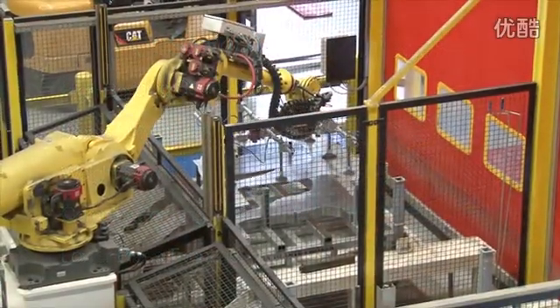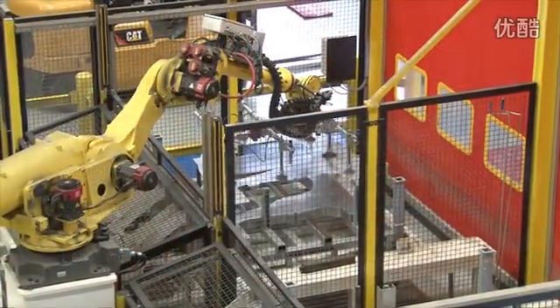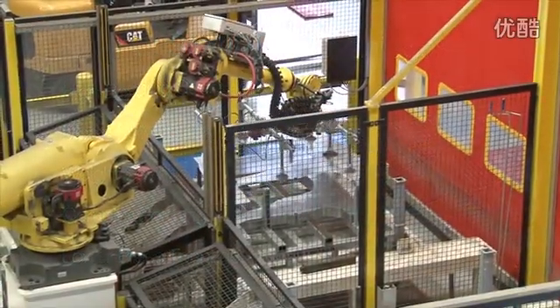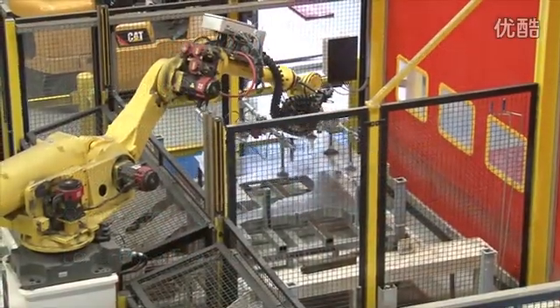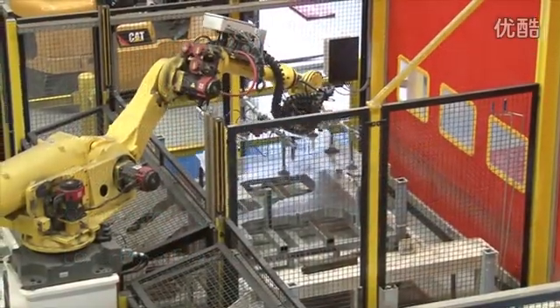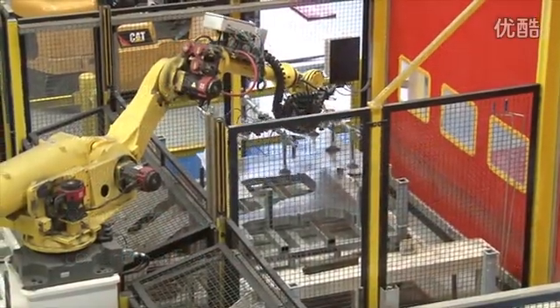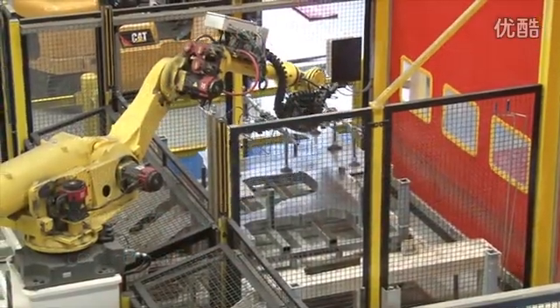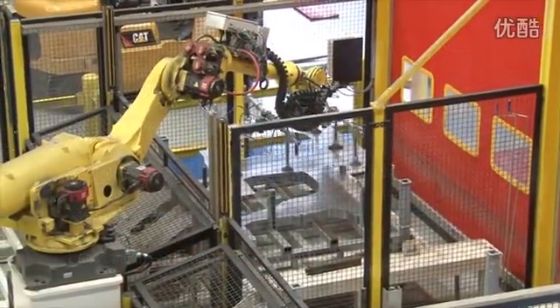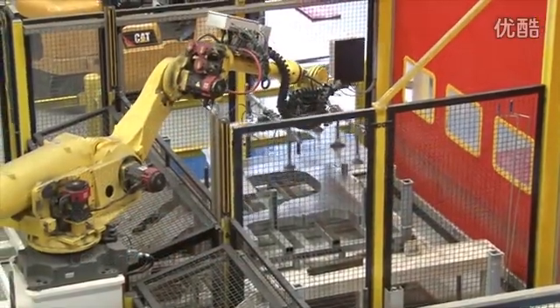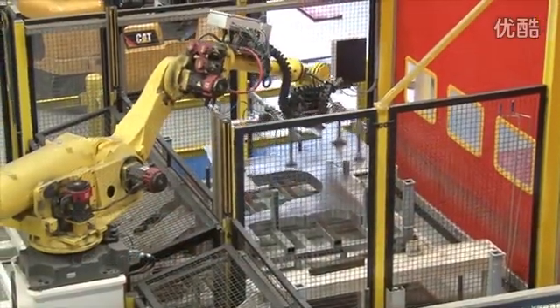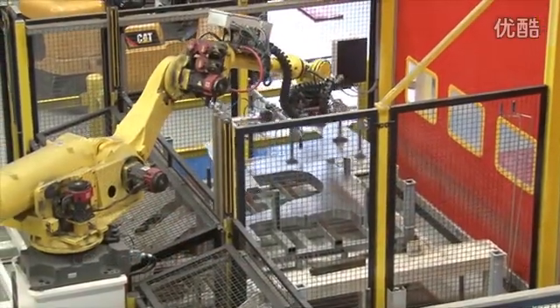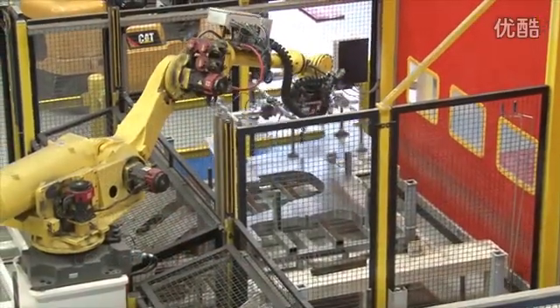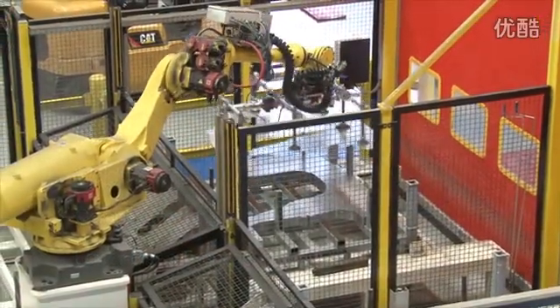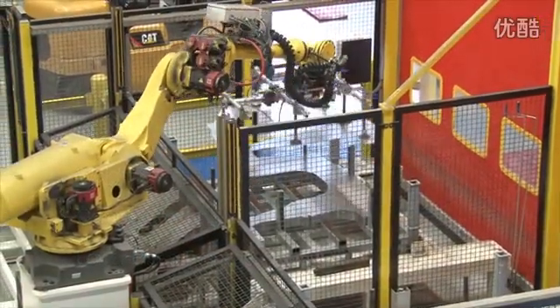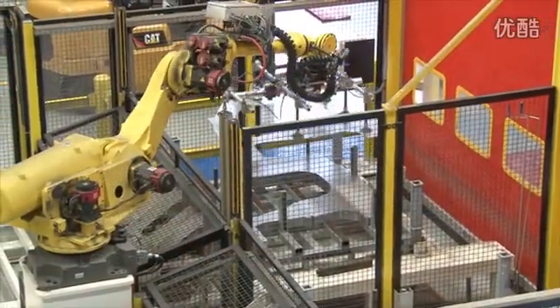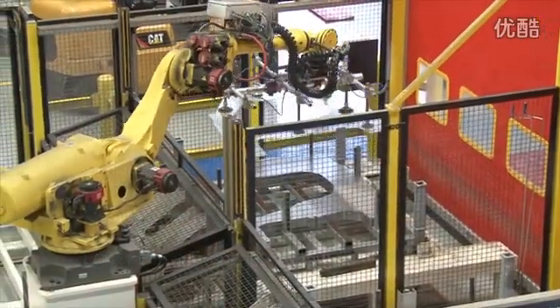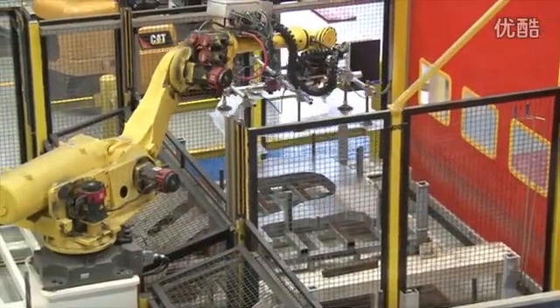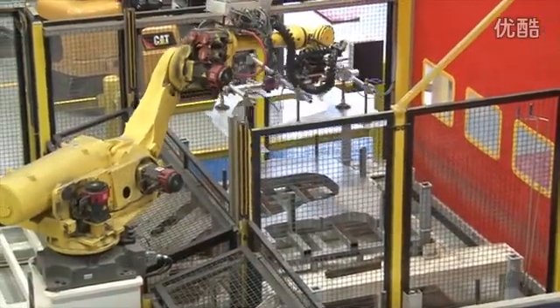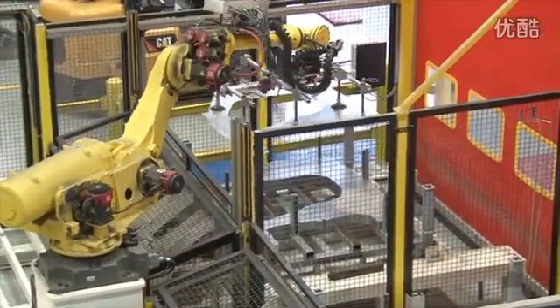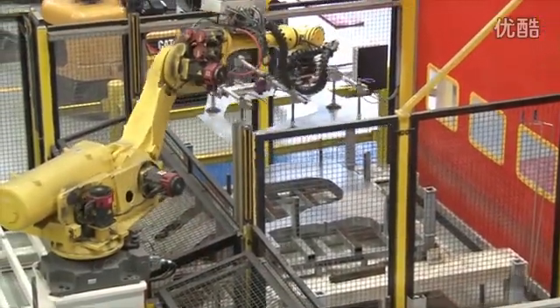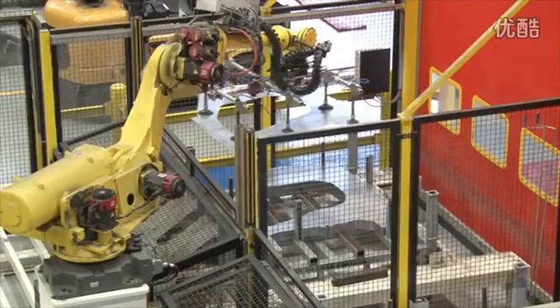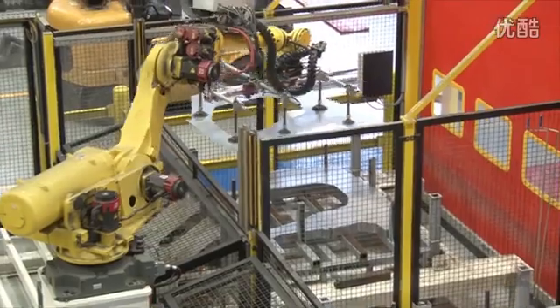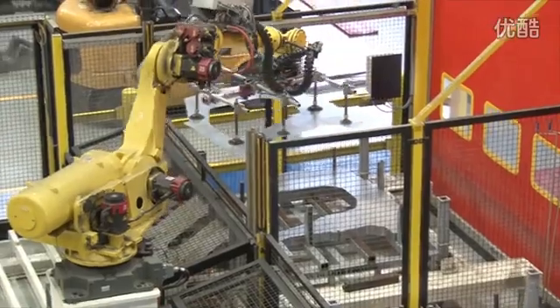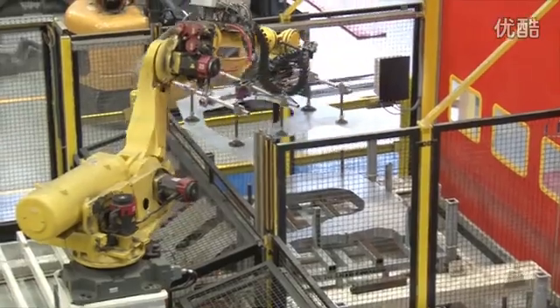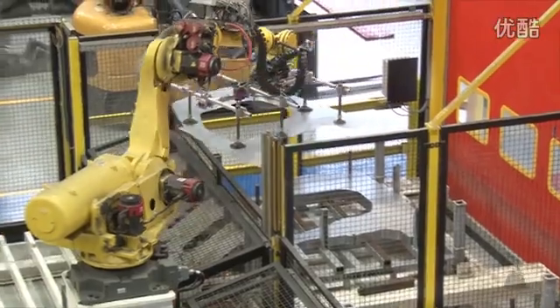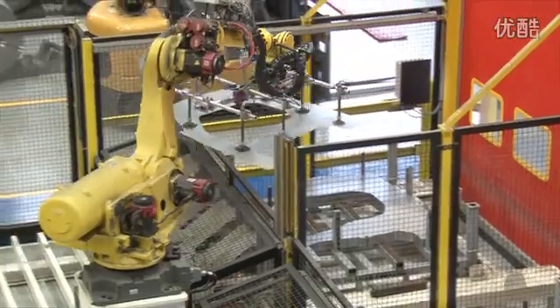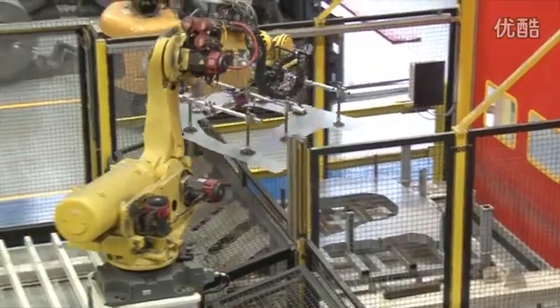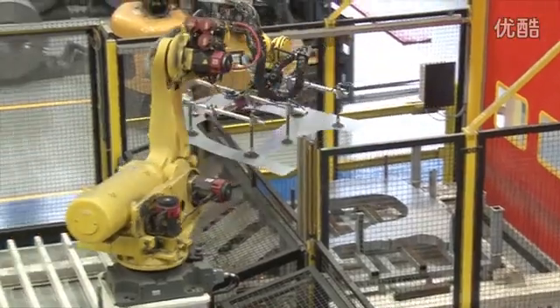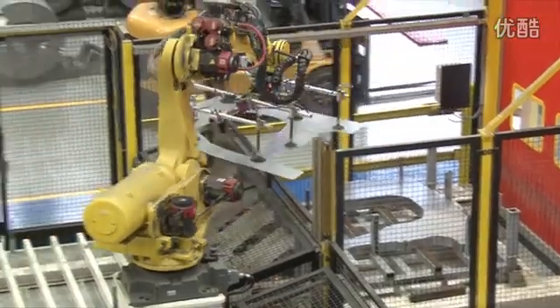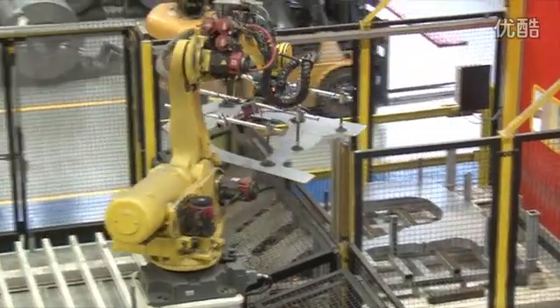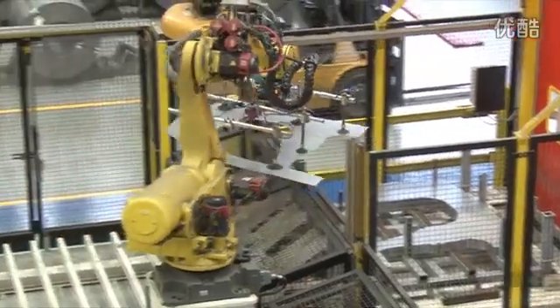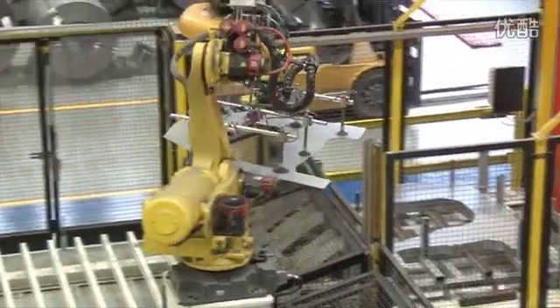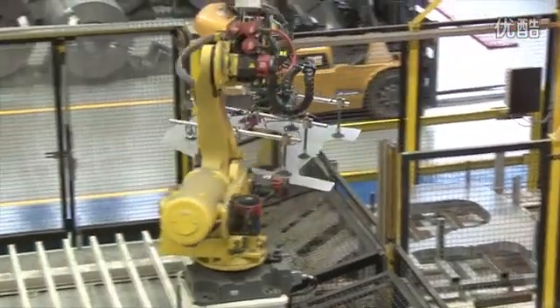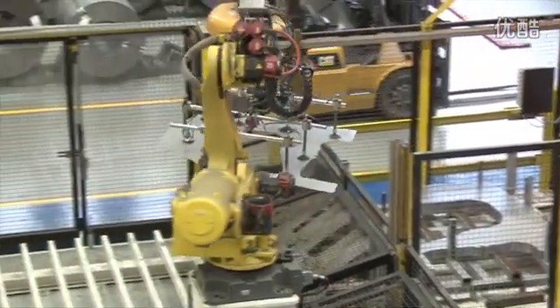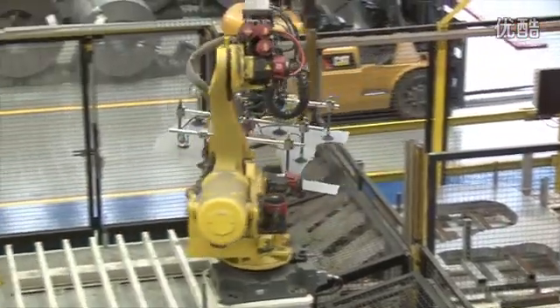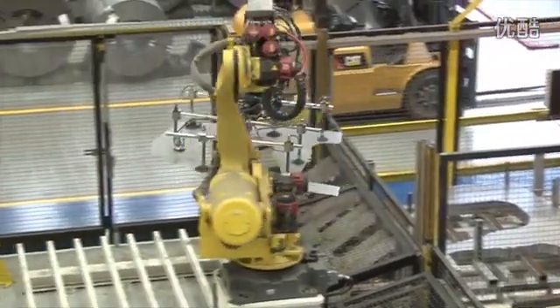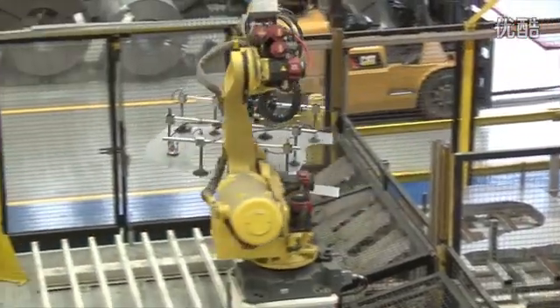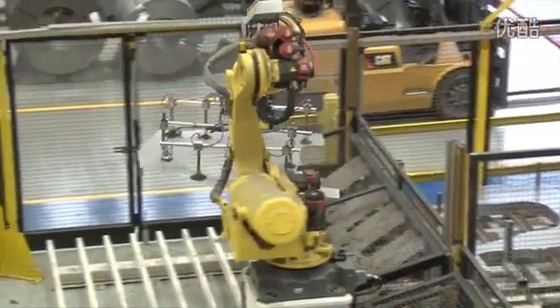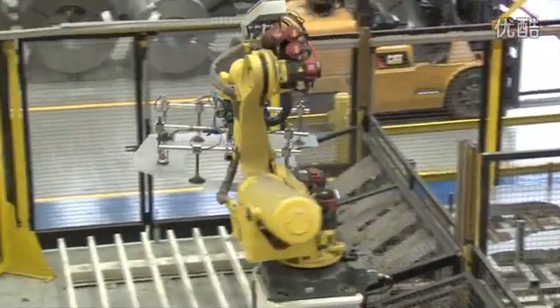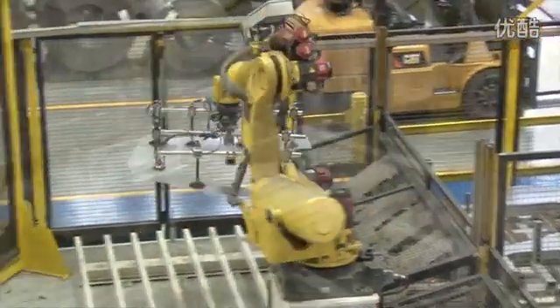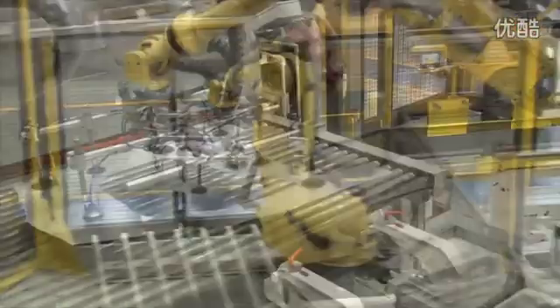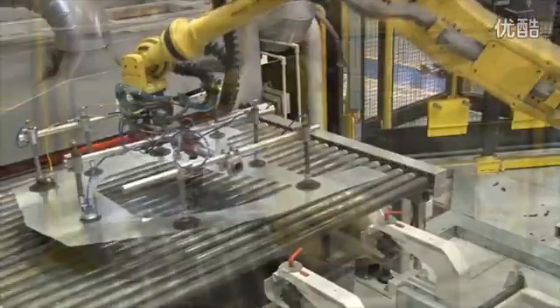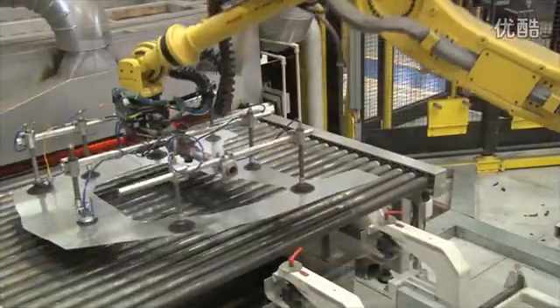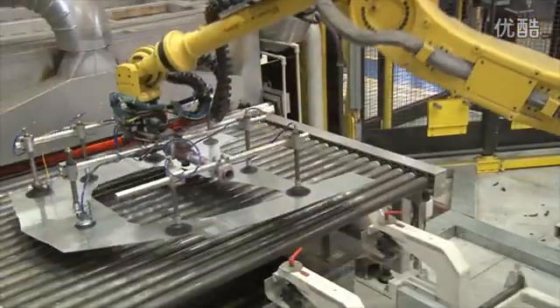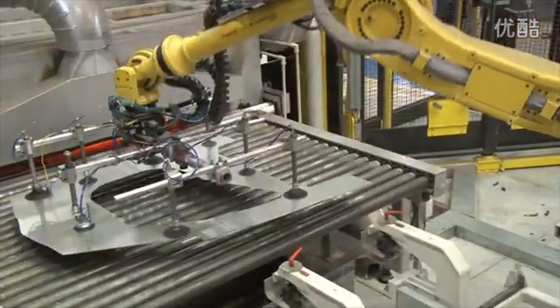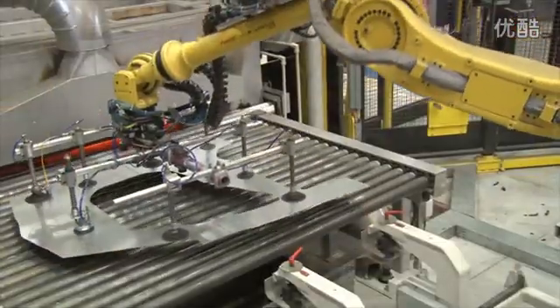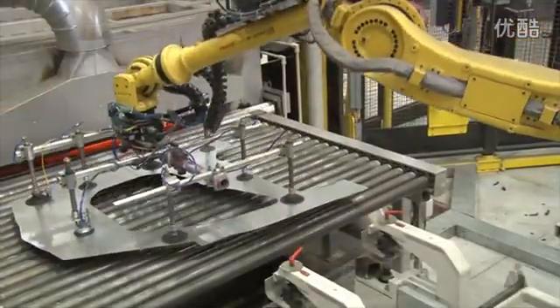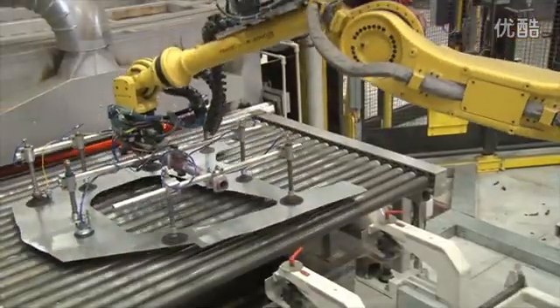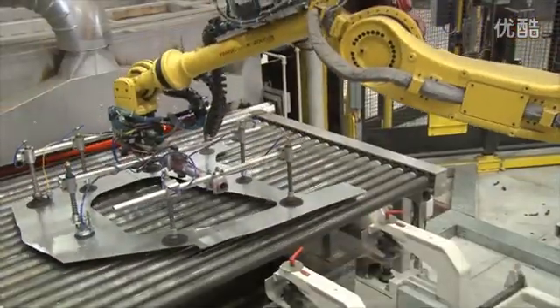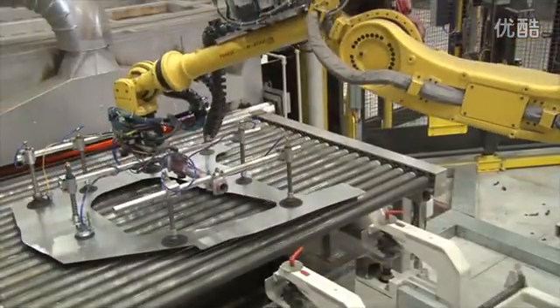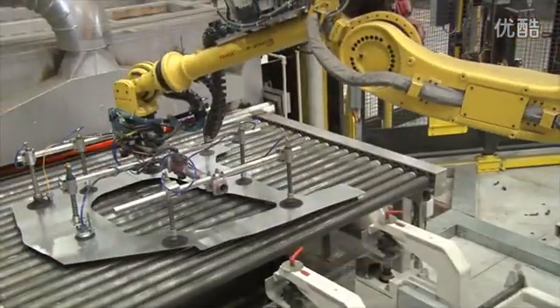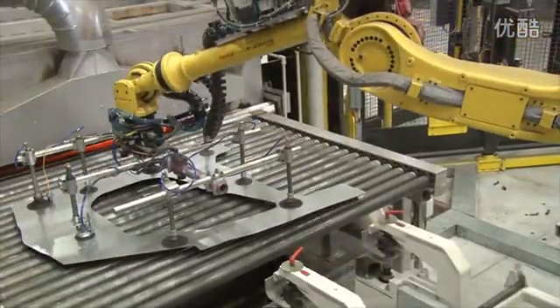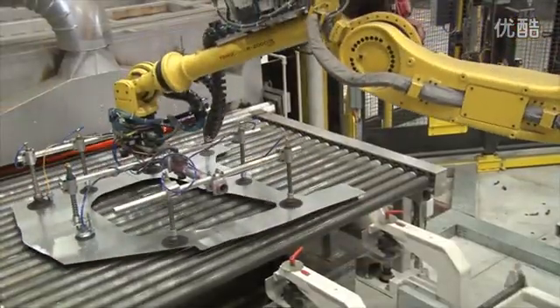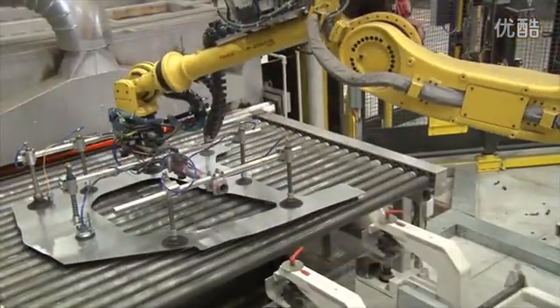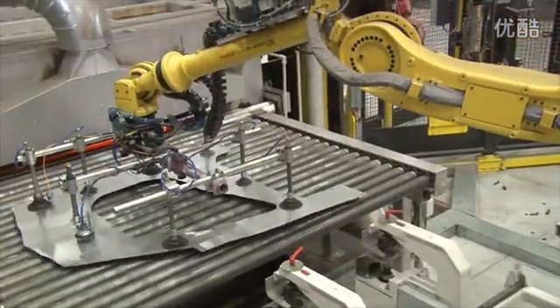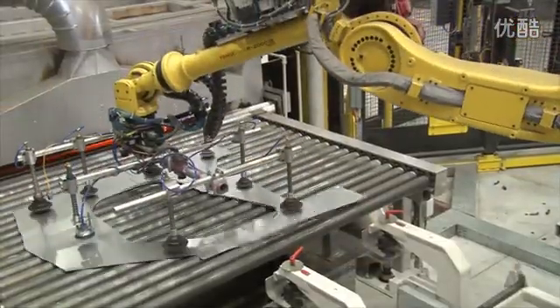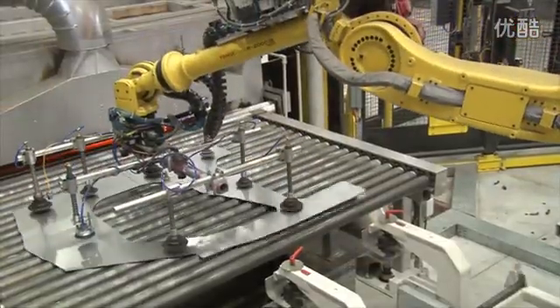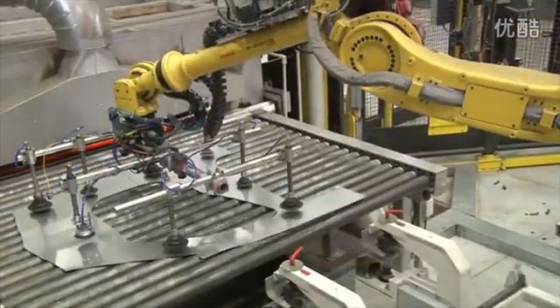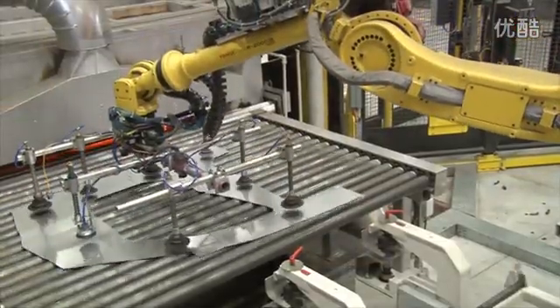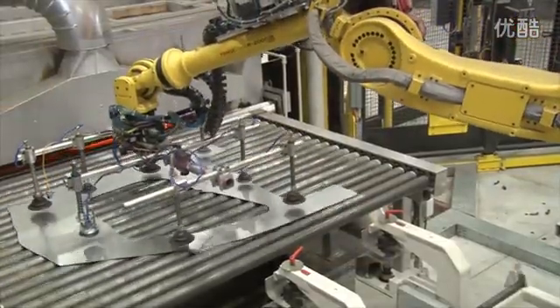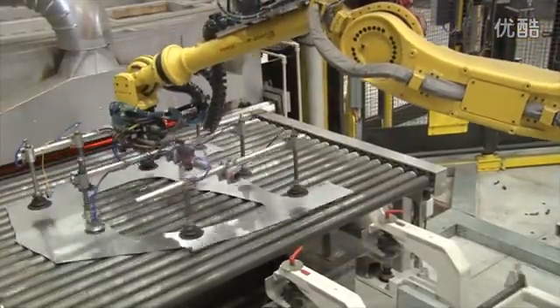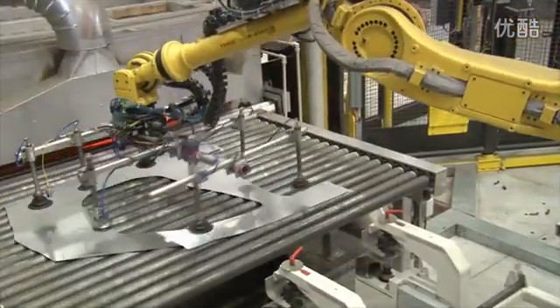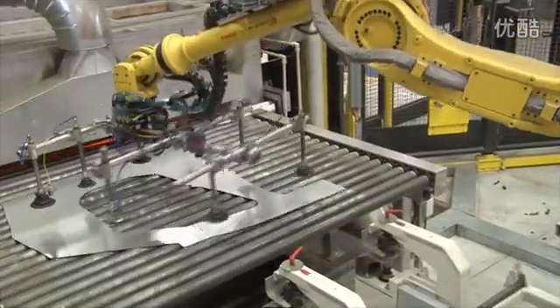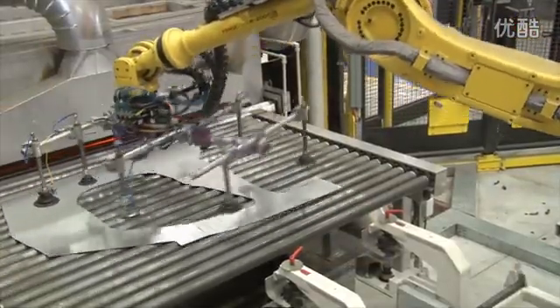Let's now take a look at the hot stamping process.